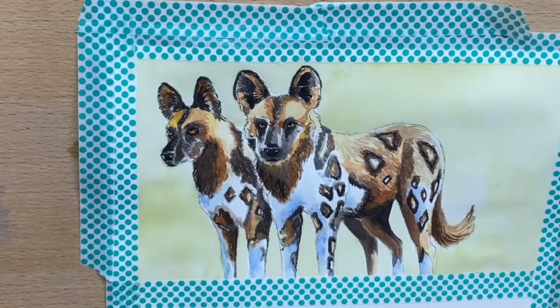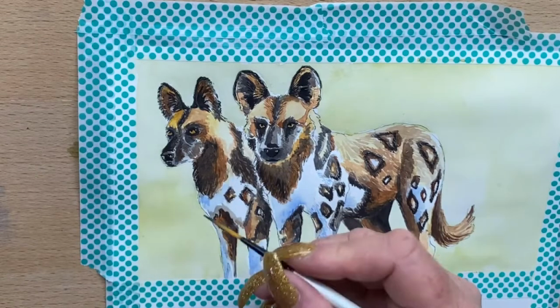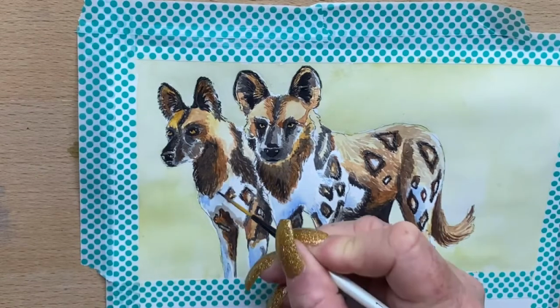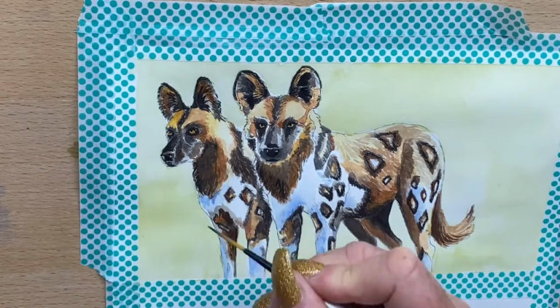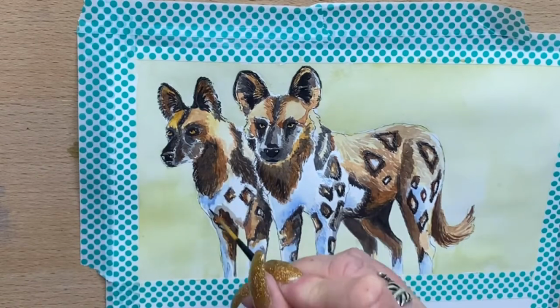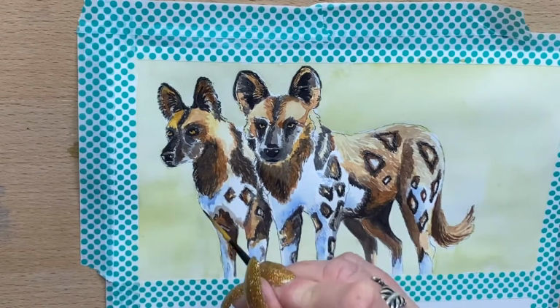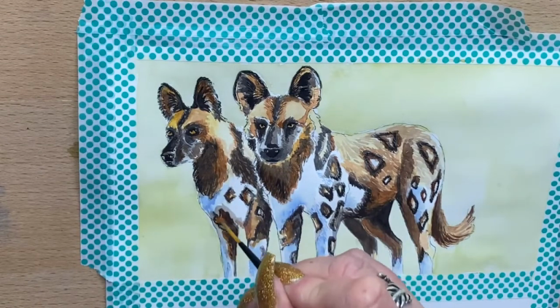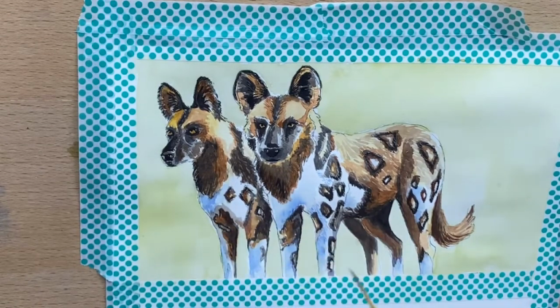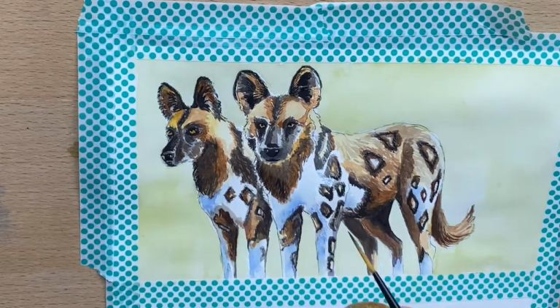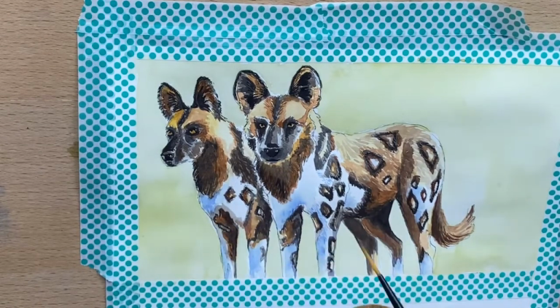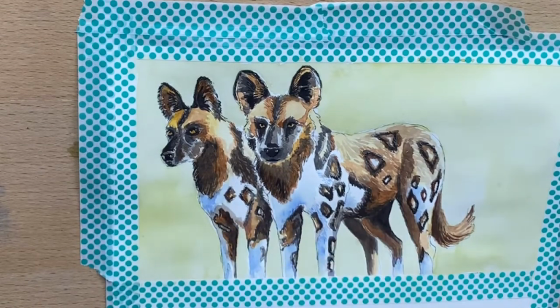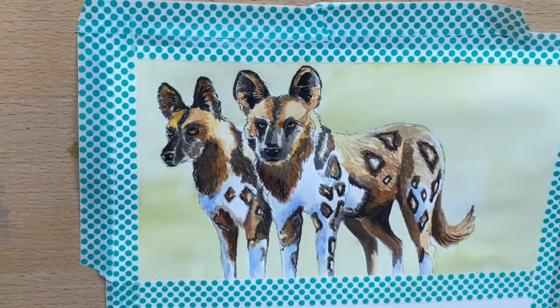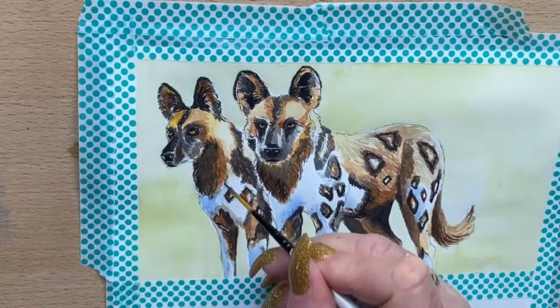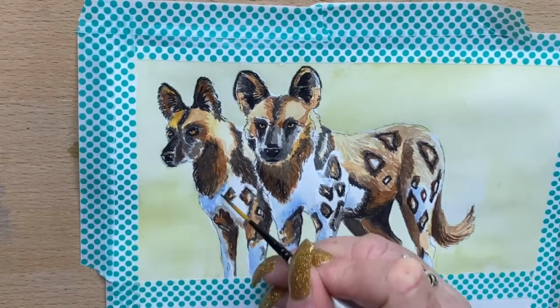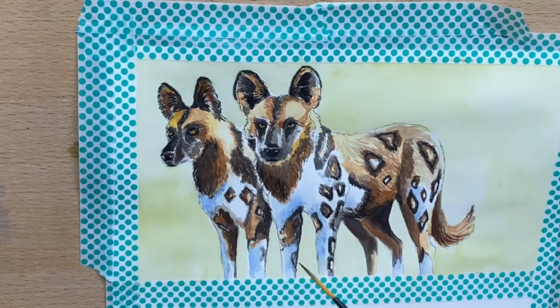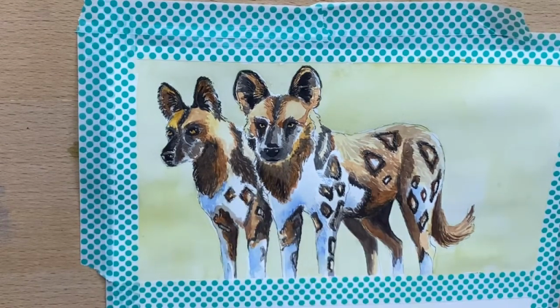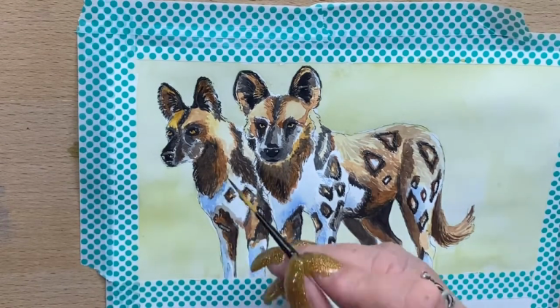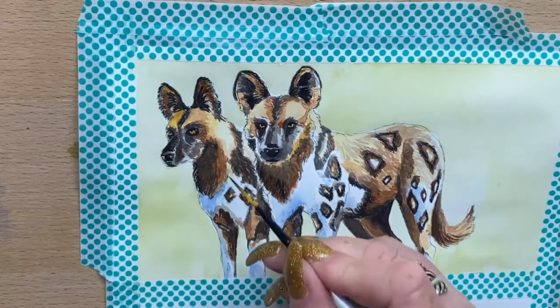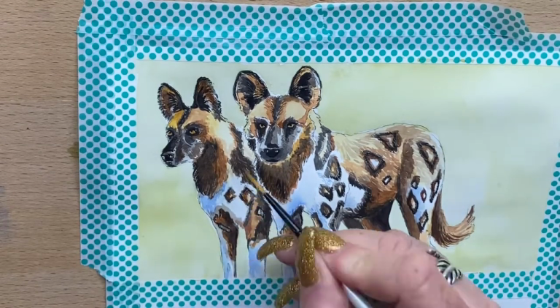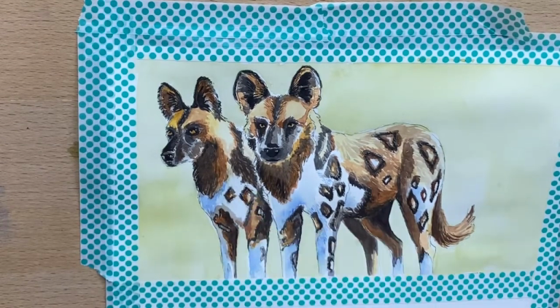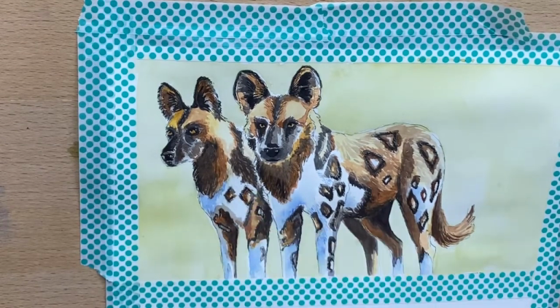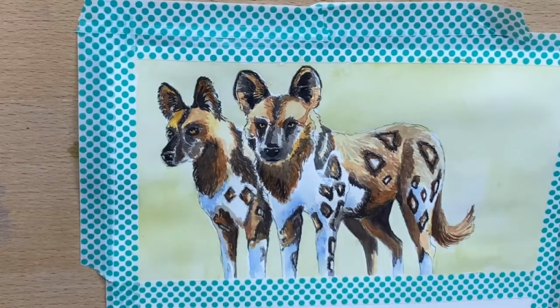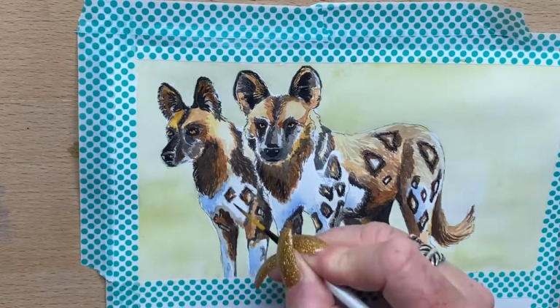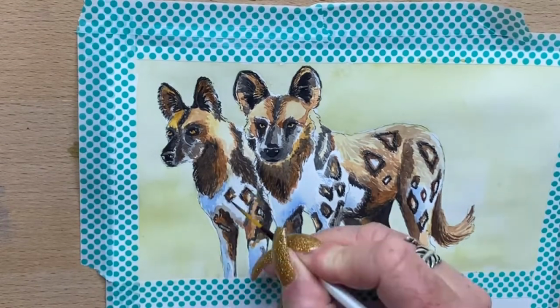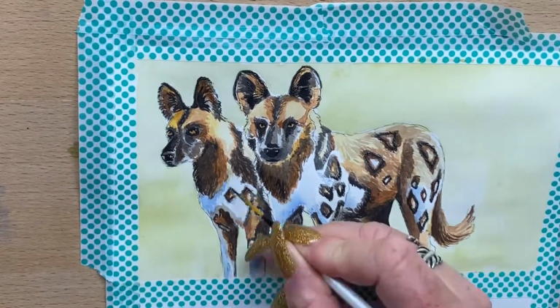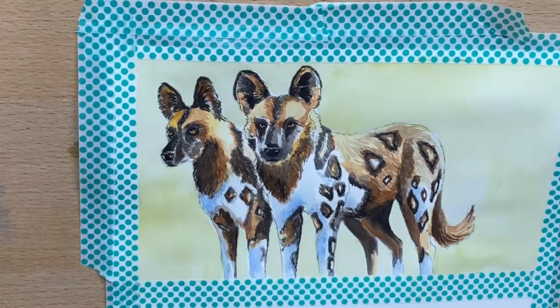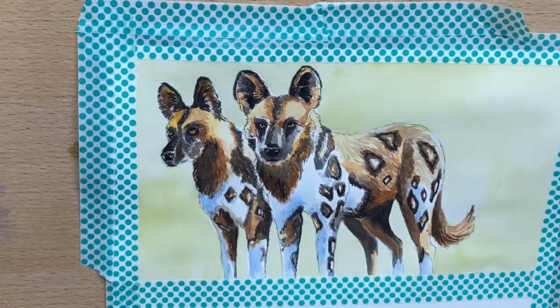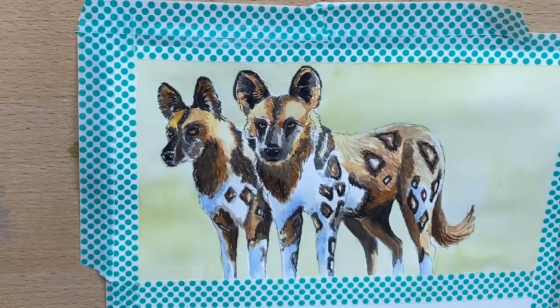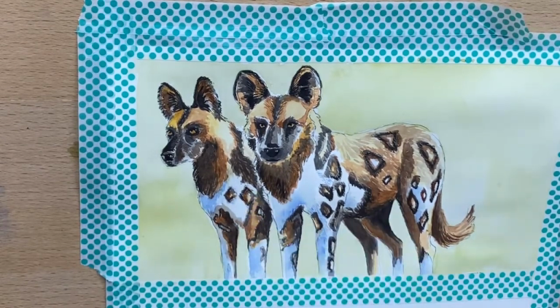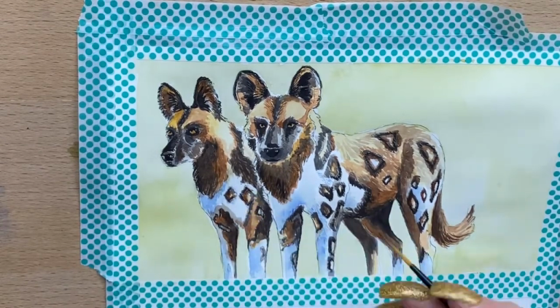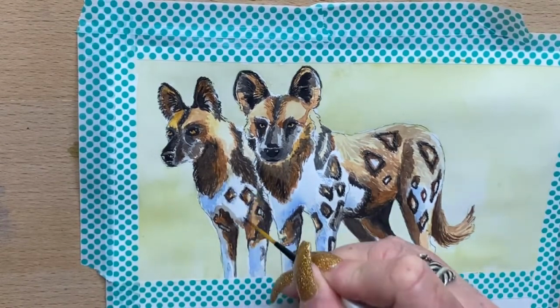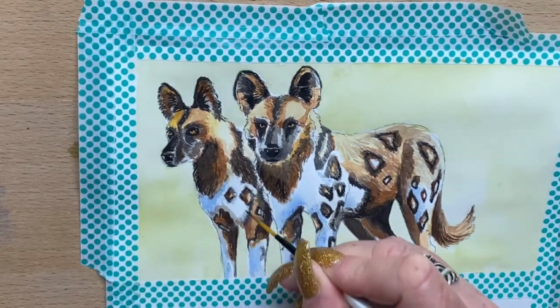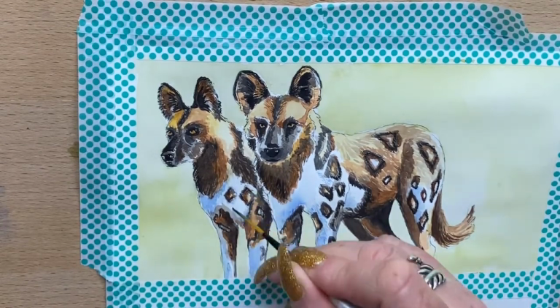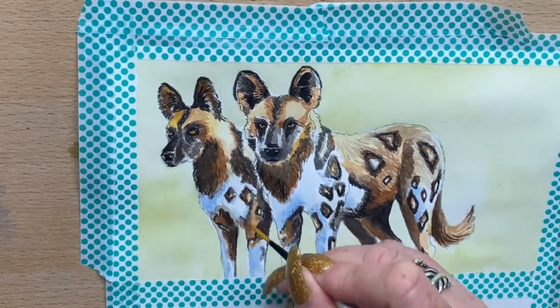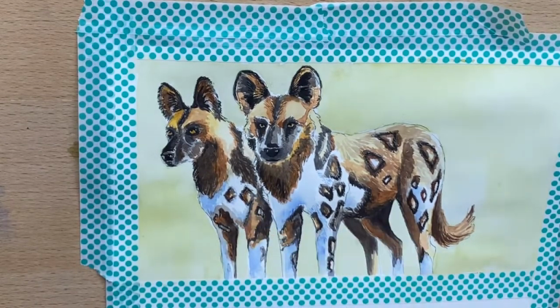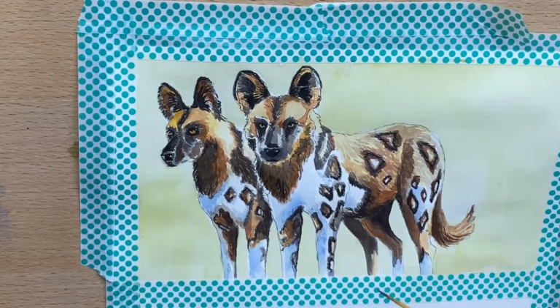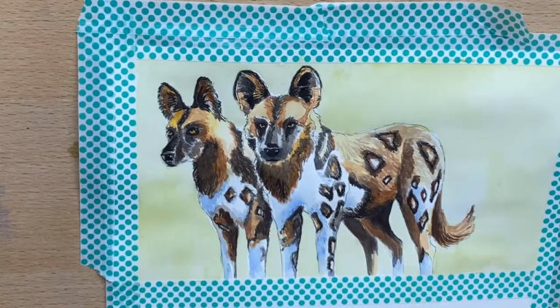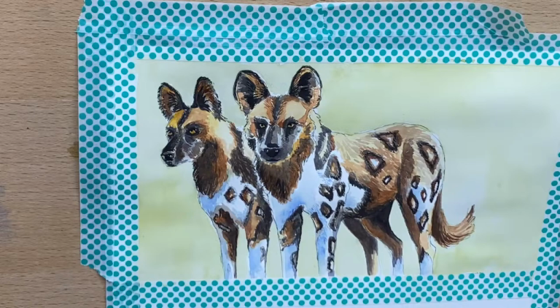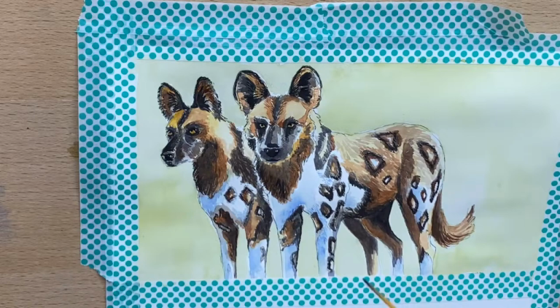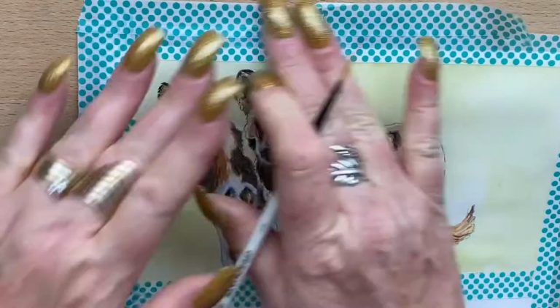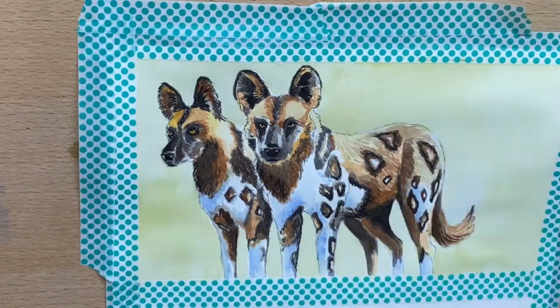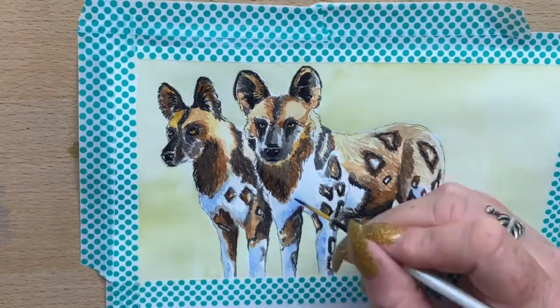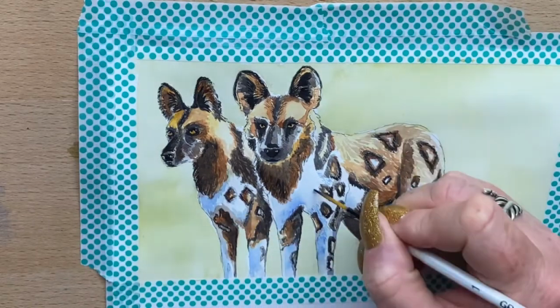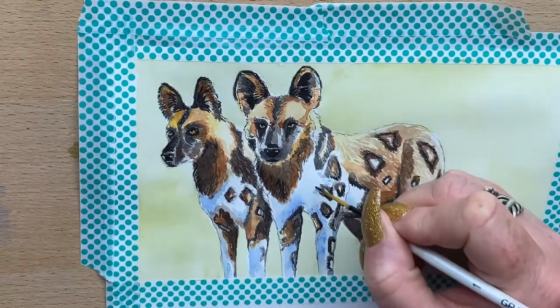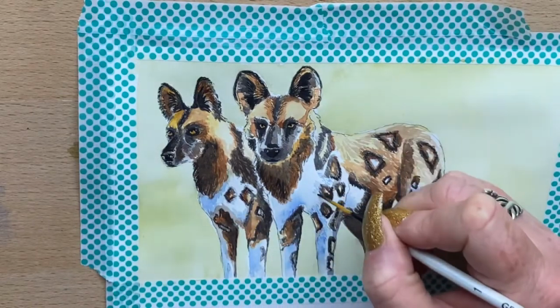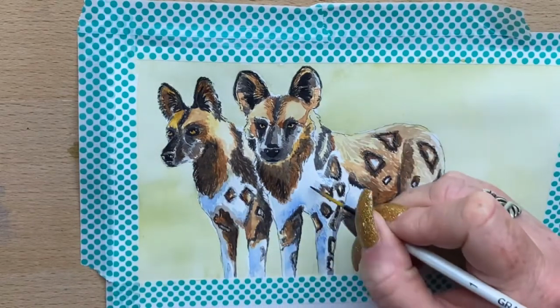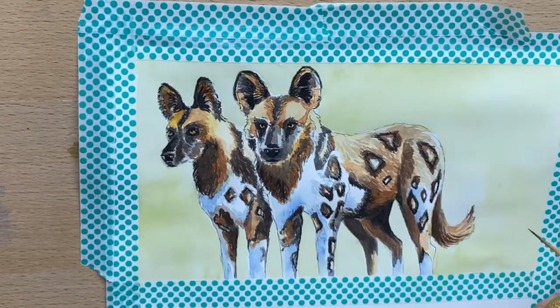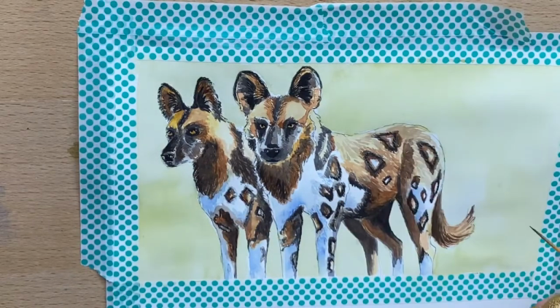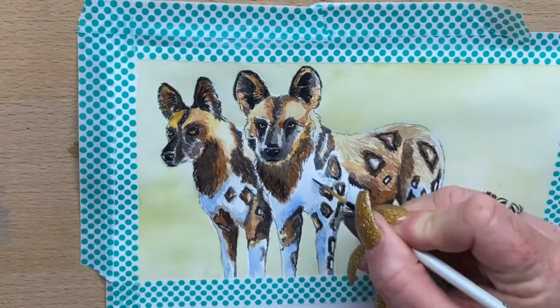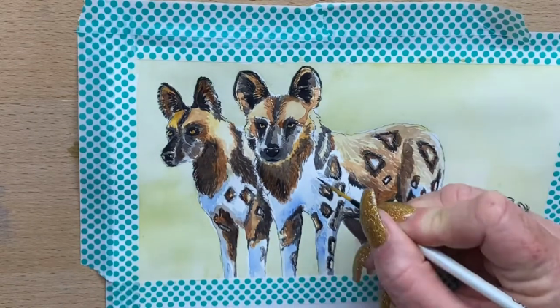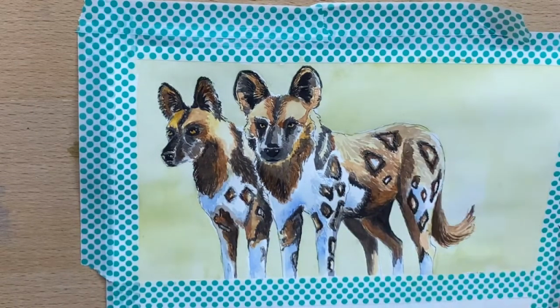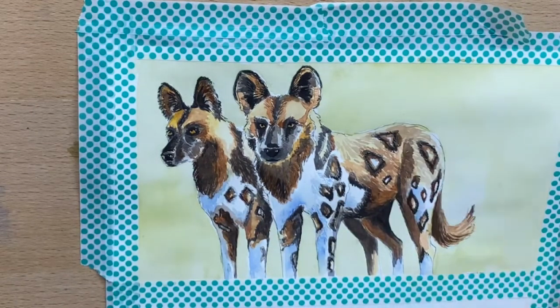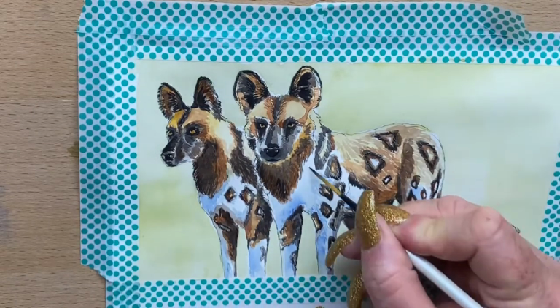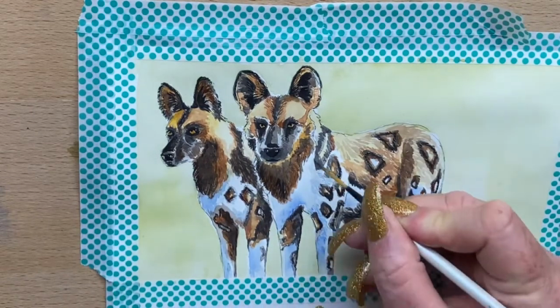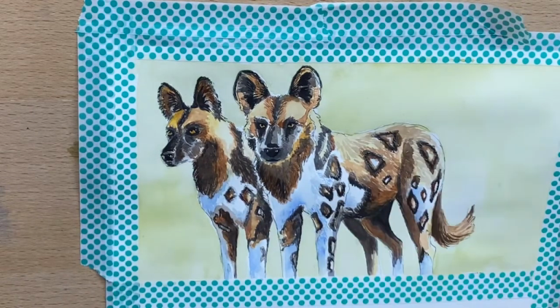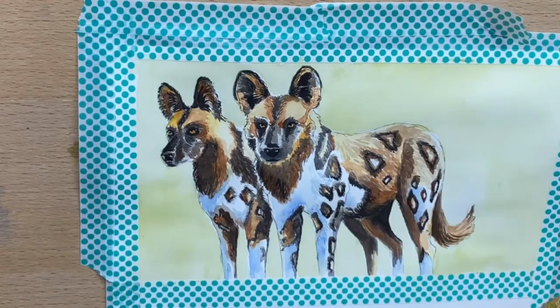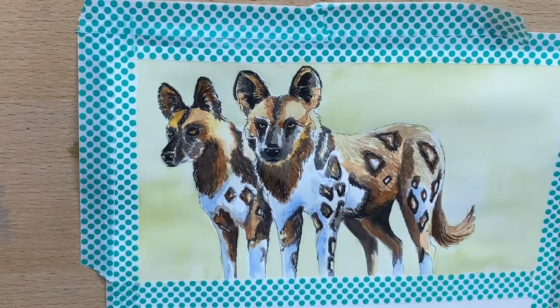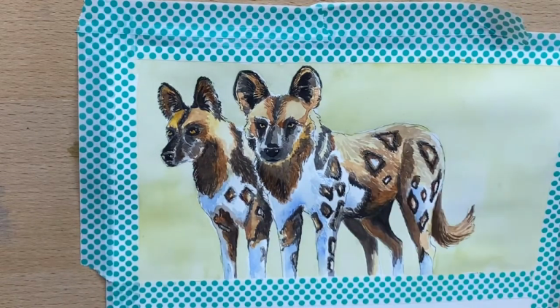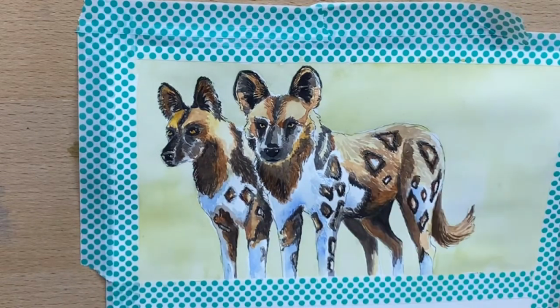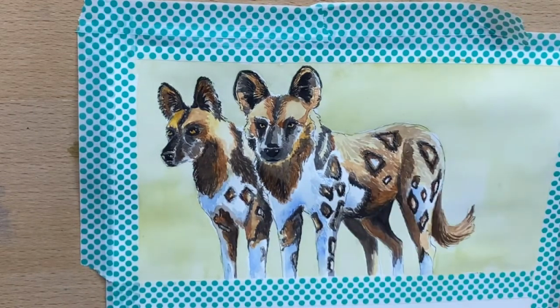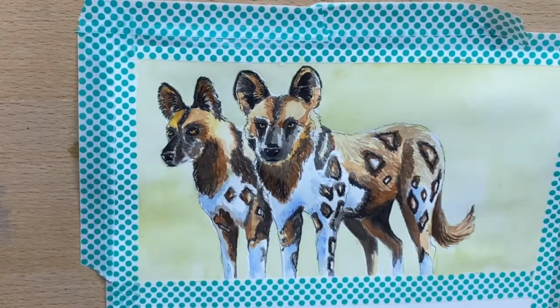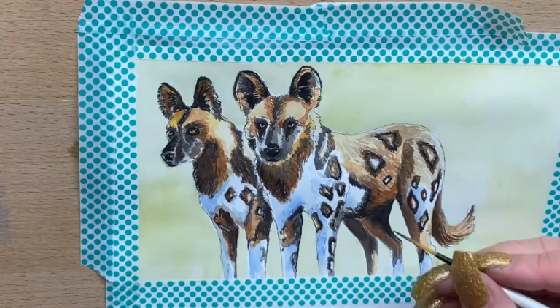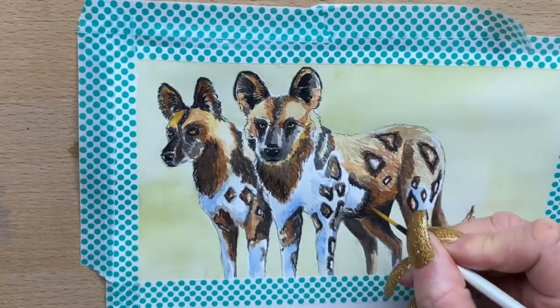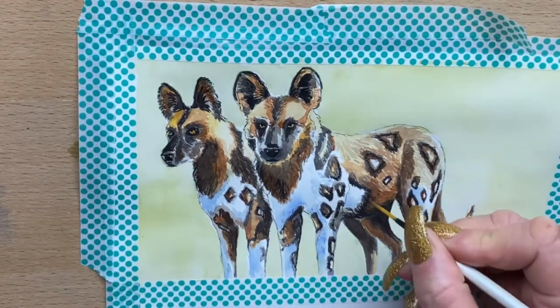Then I go back into the blue areas and add shadows with cobalt blue, just making them a bit stronger around both dogs' white areas.